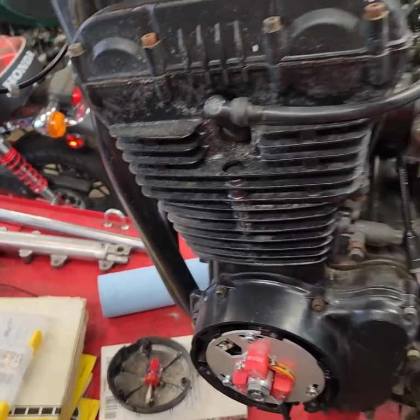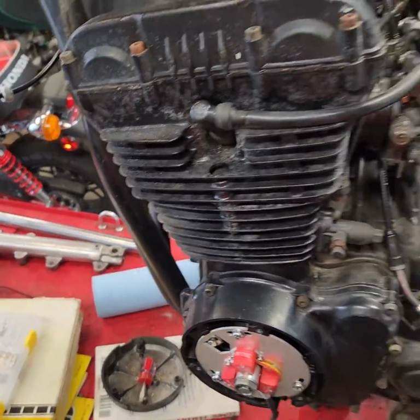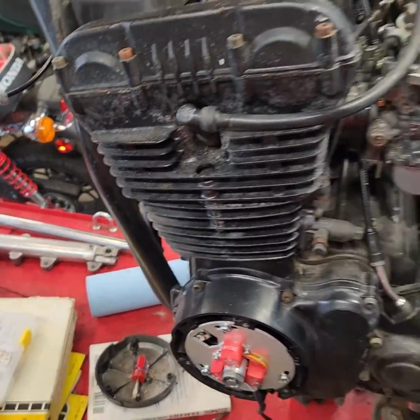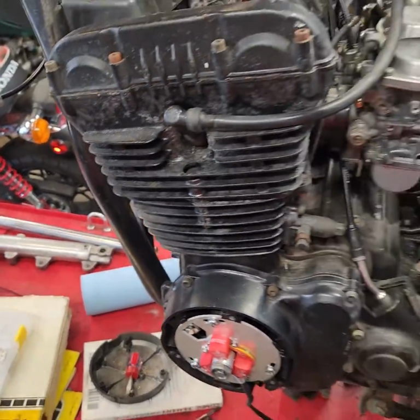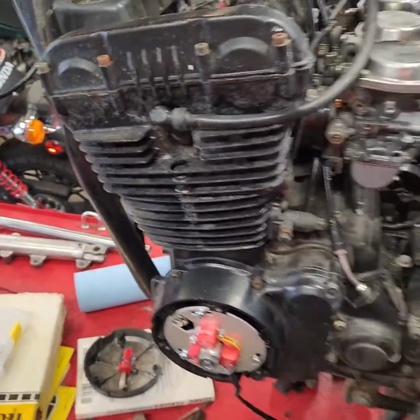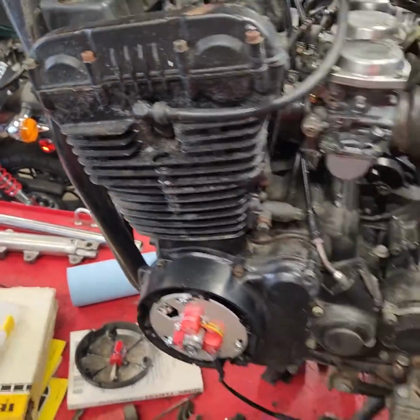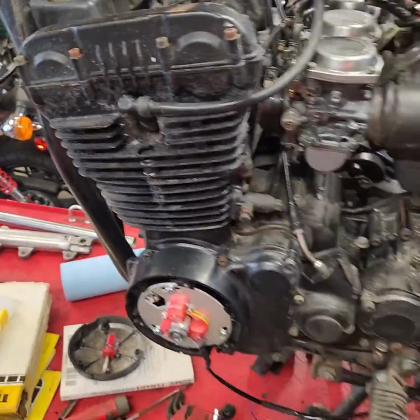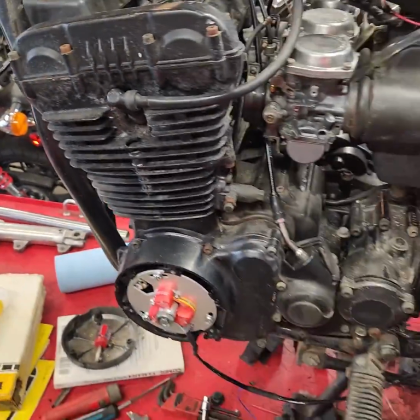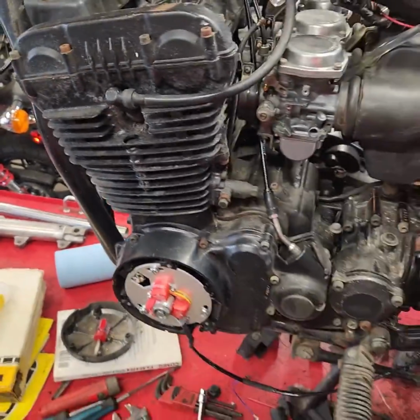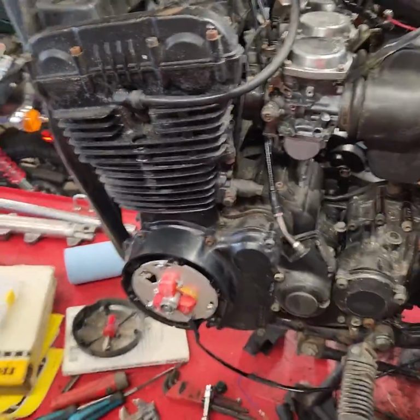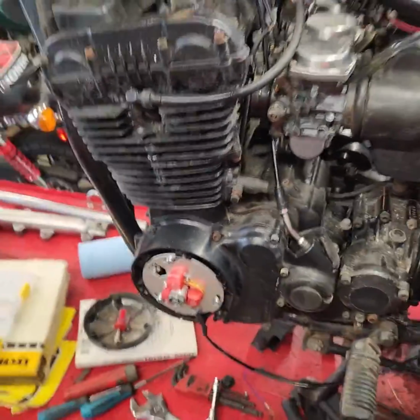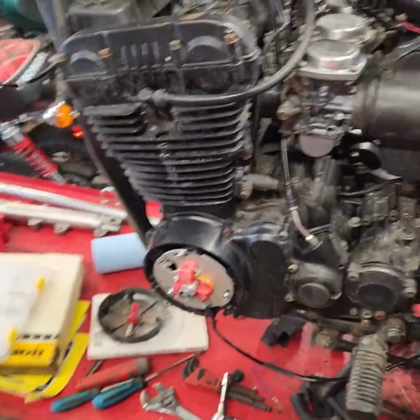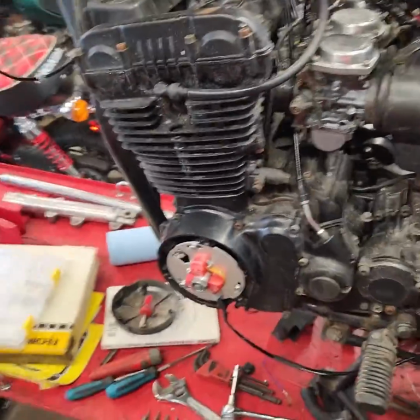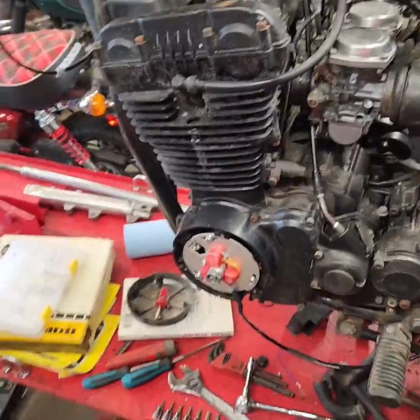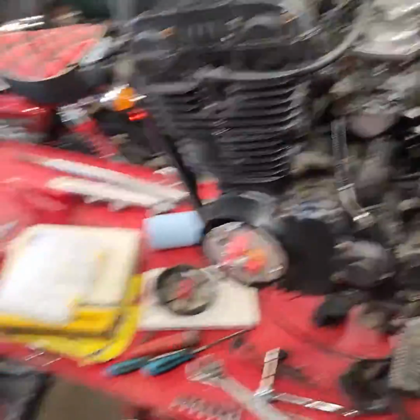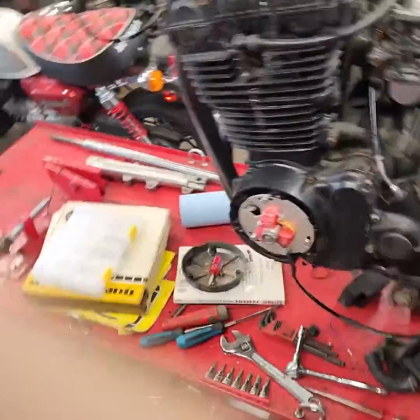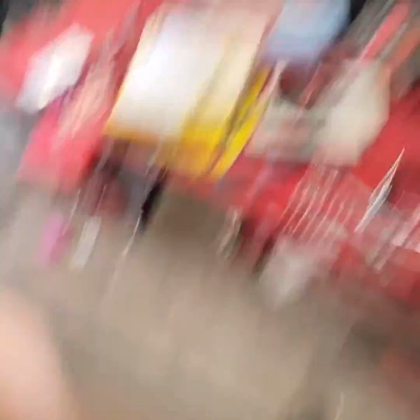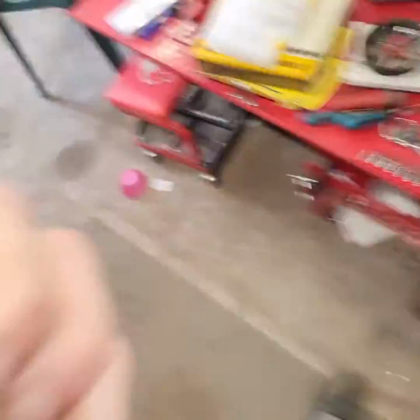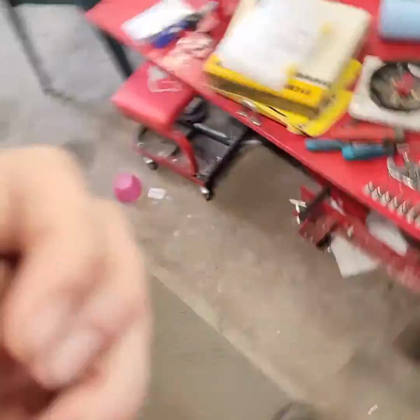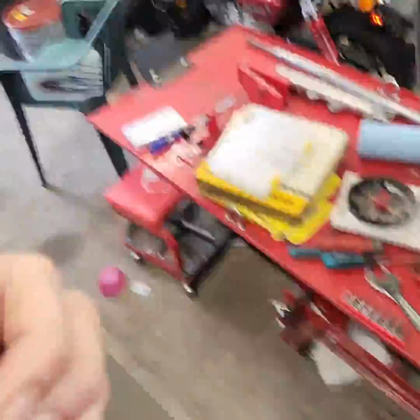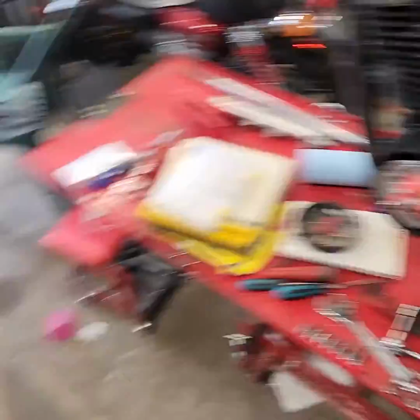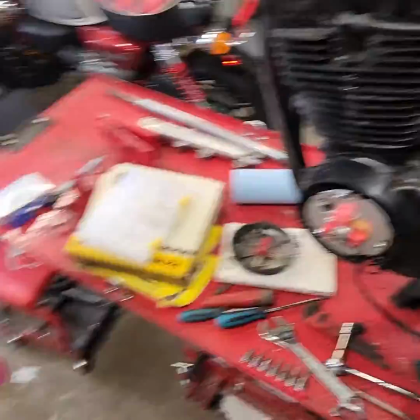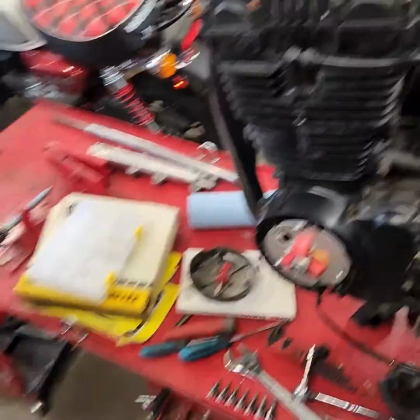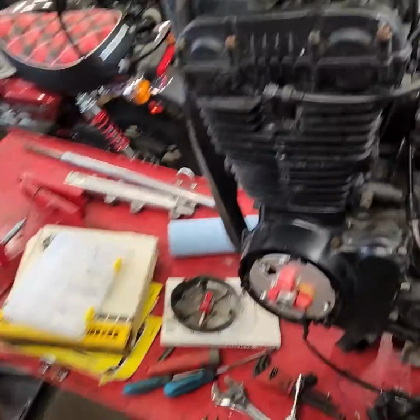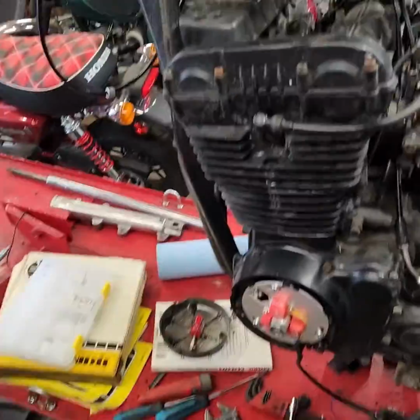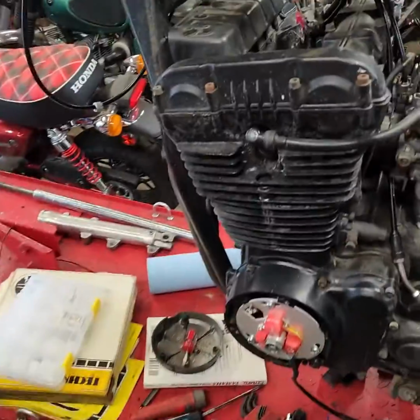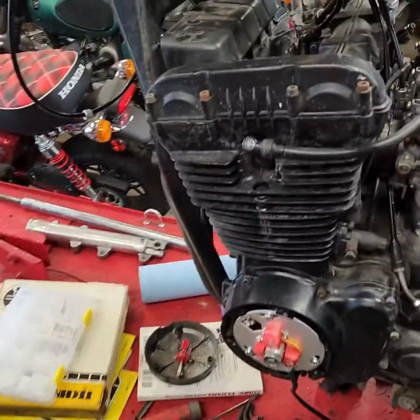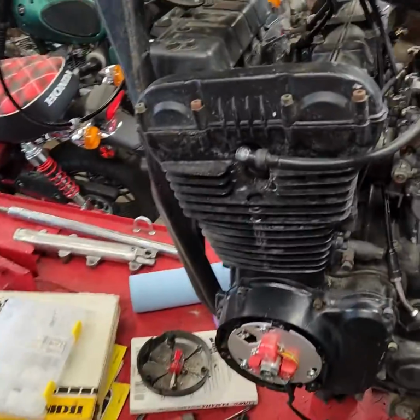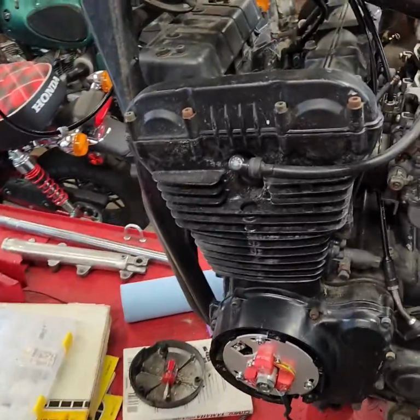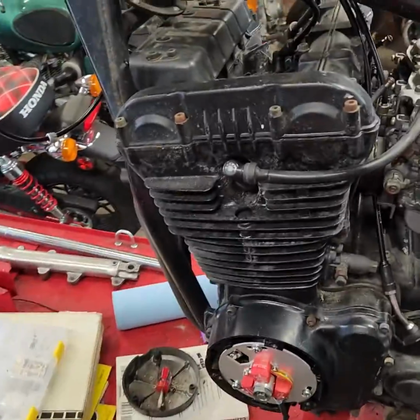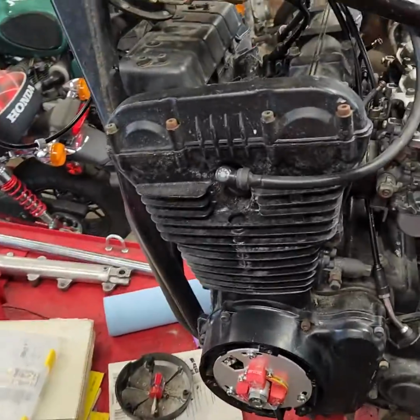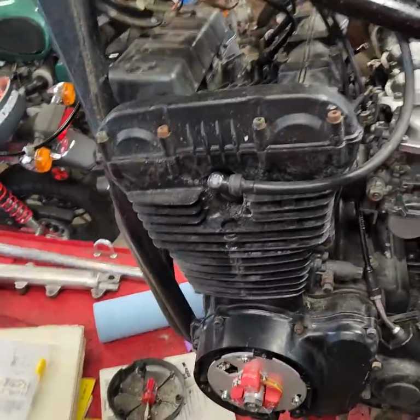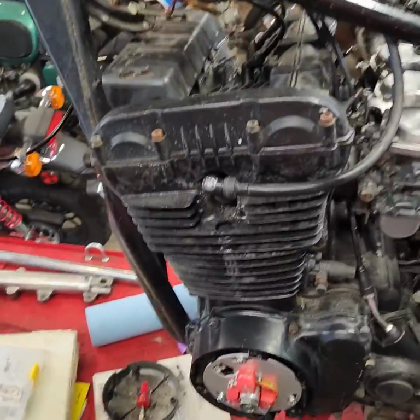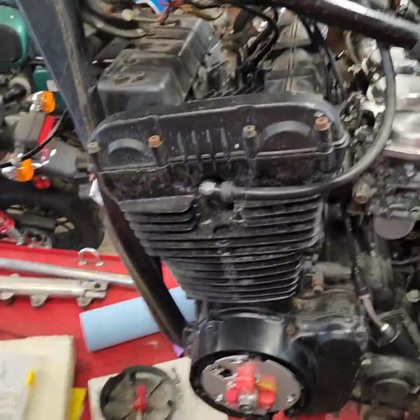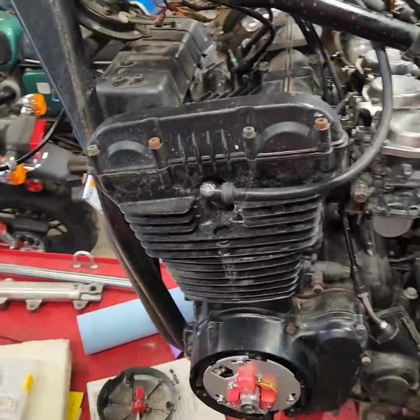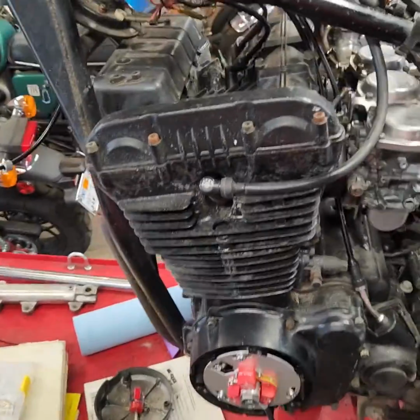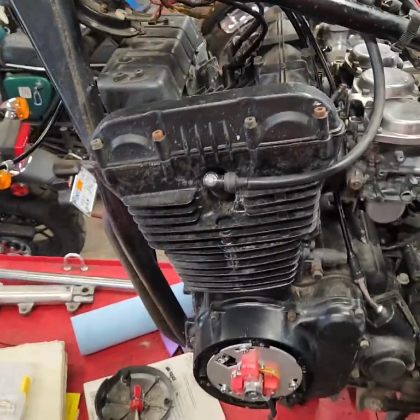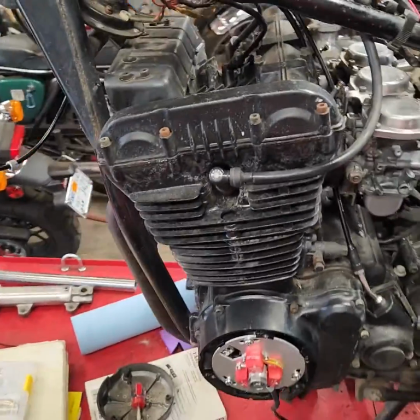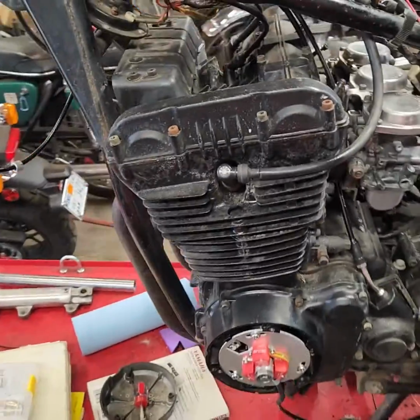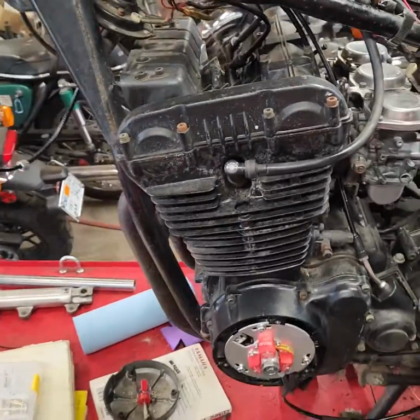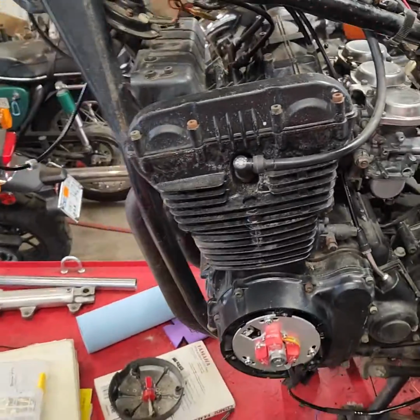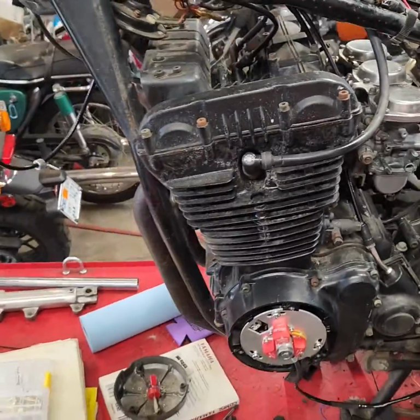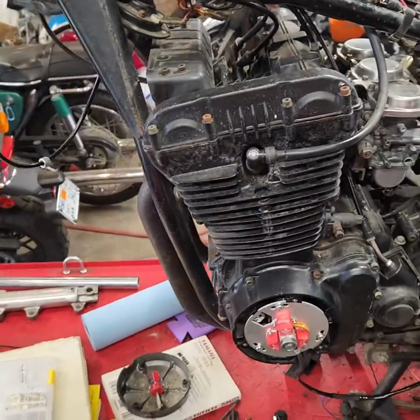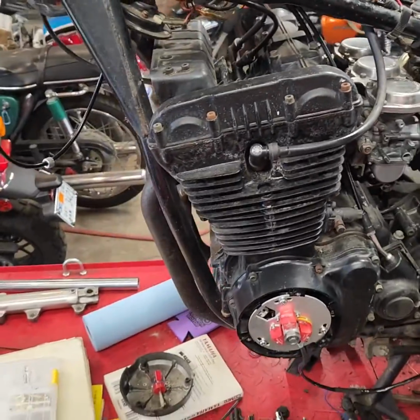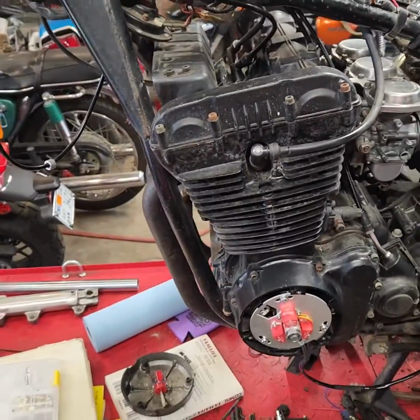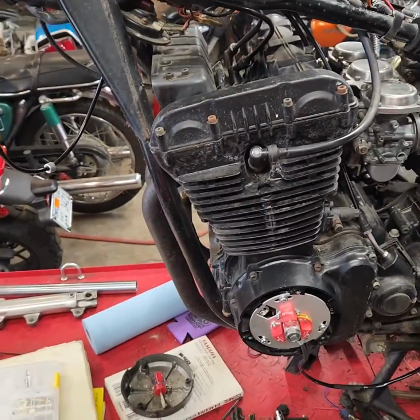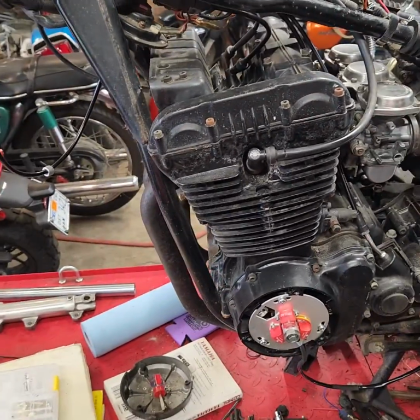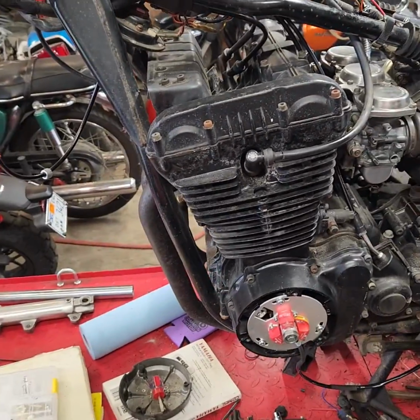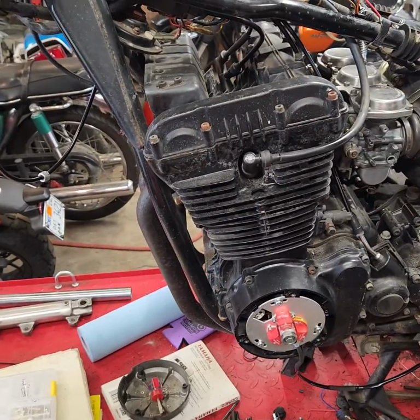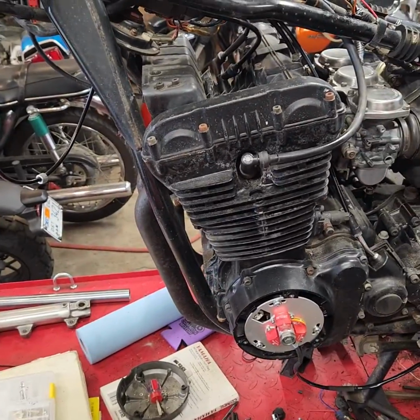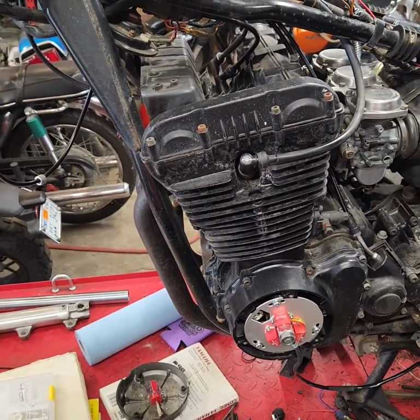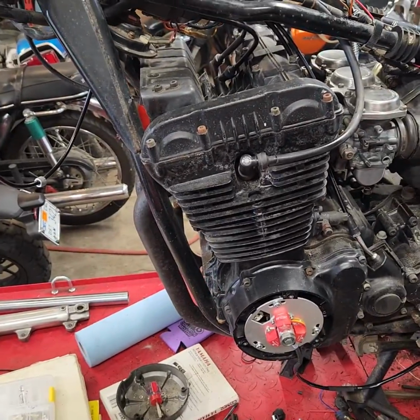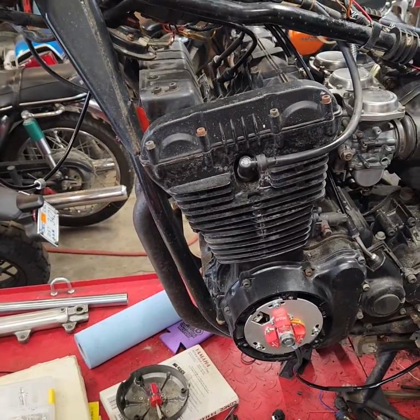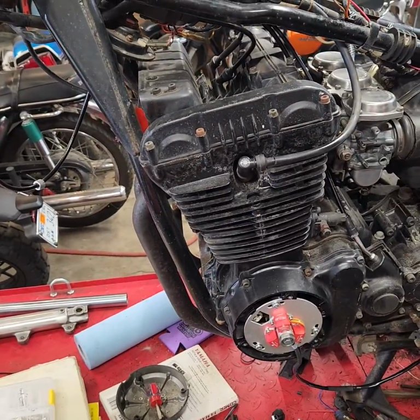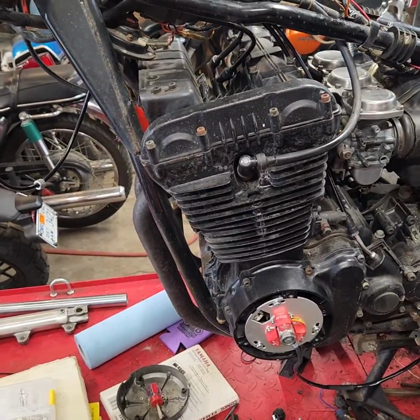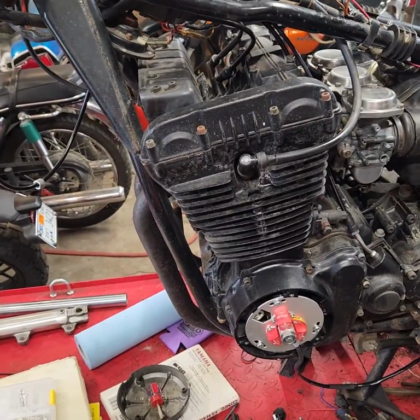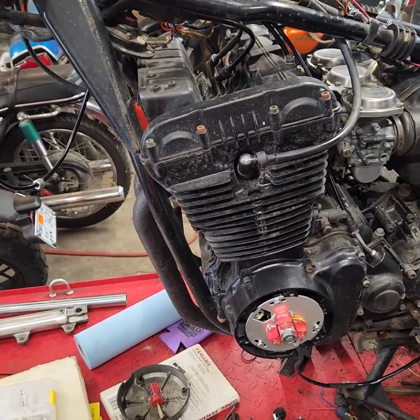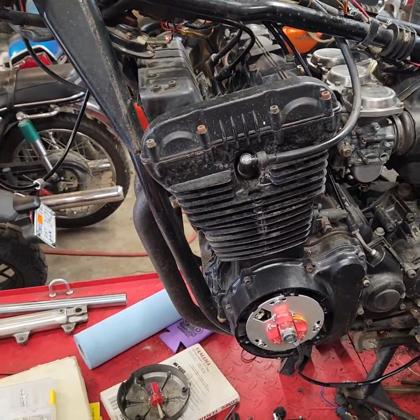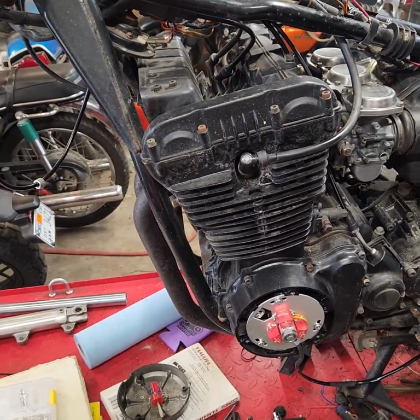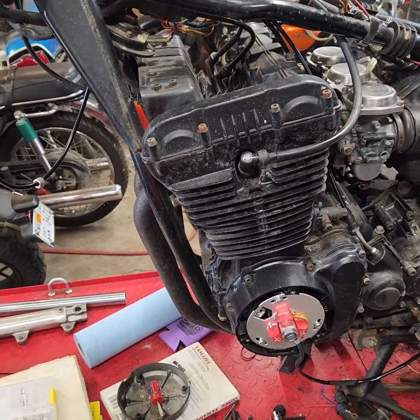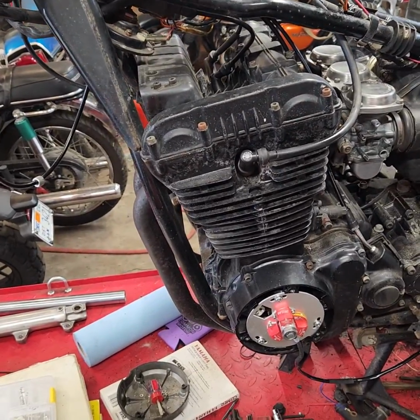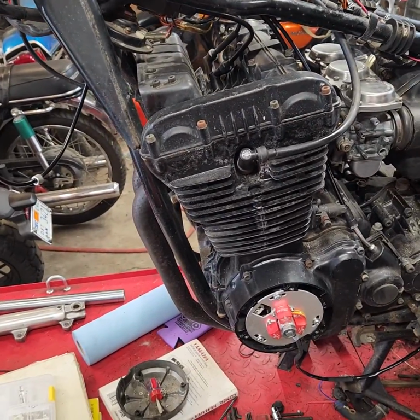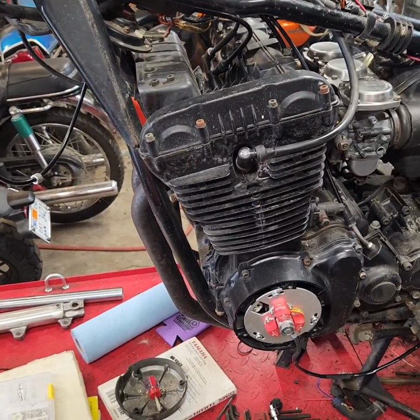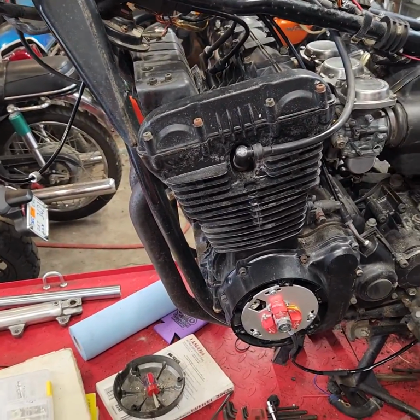That, my friends, is a very healthy sounding 750 triple engine.